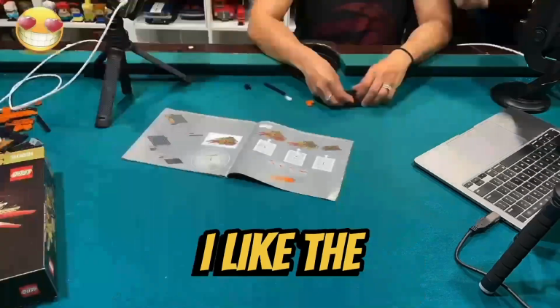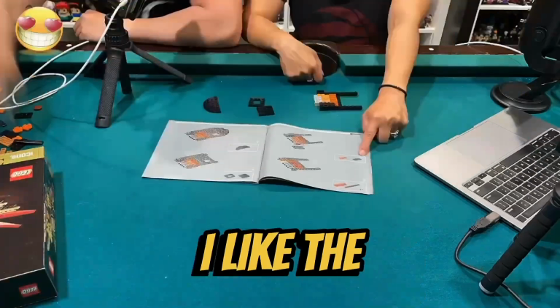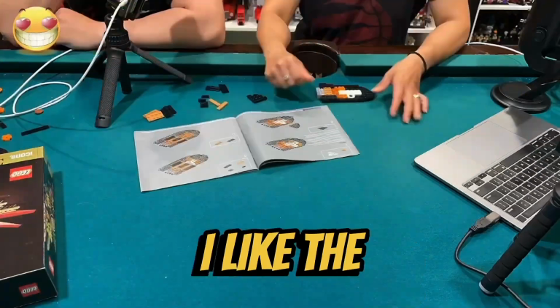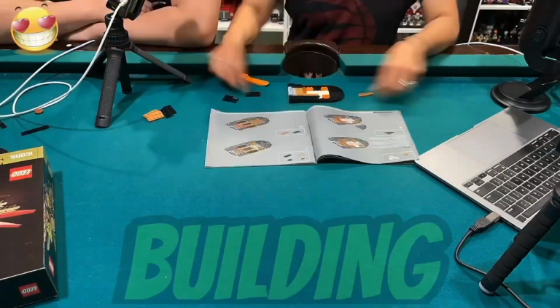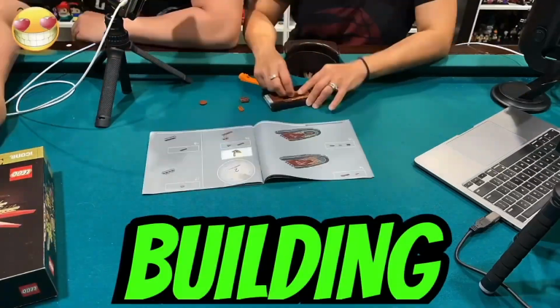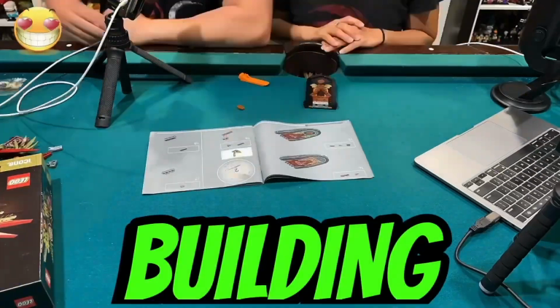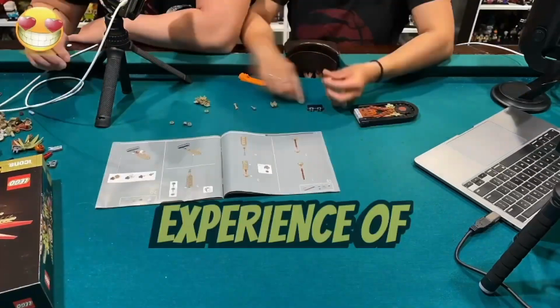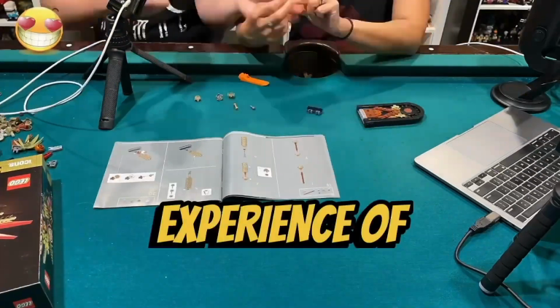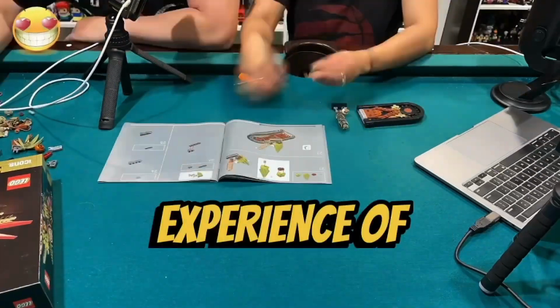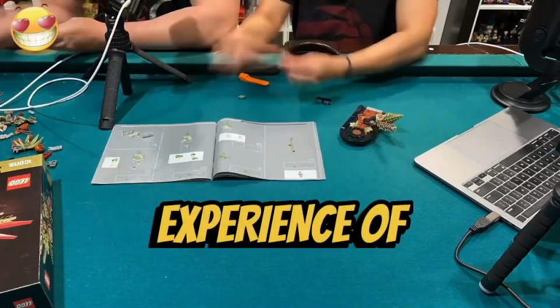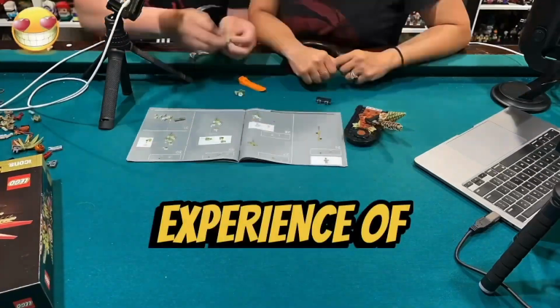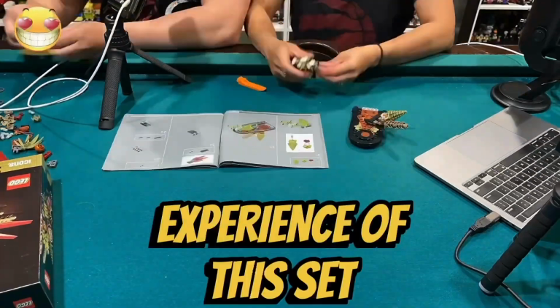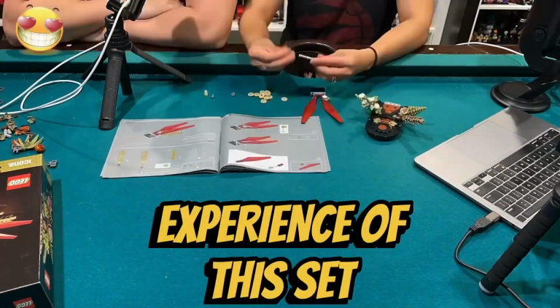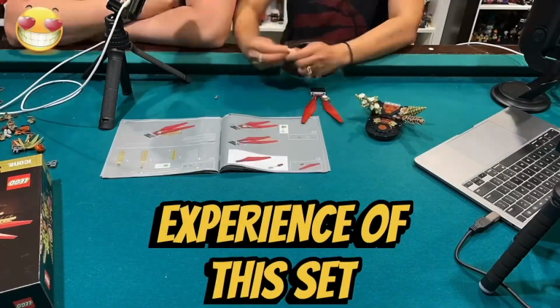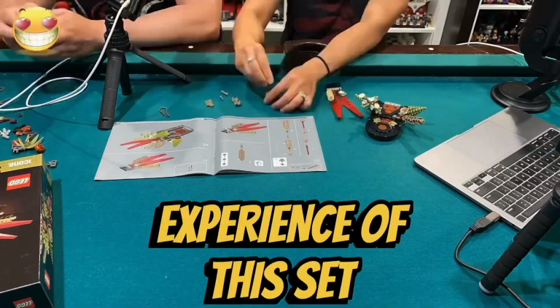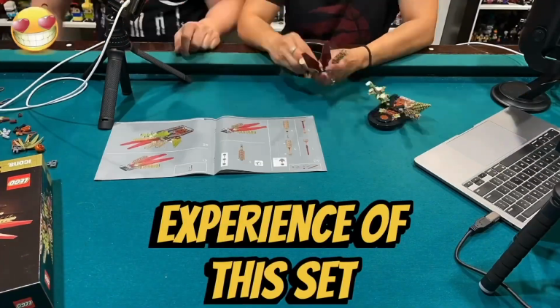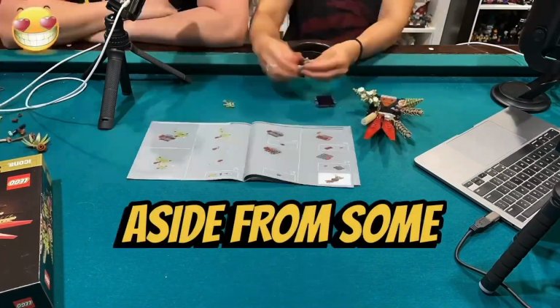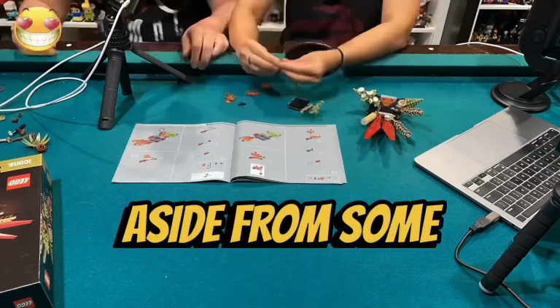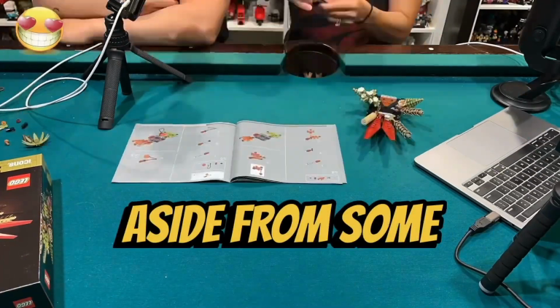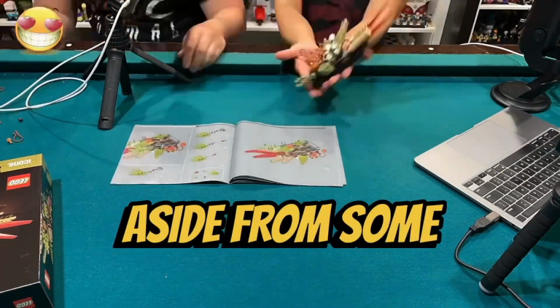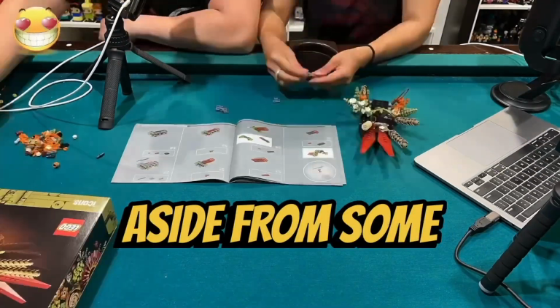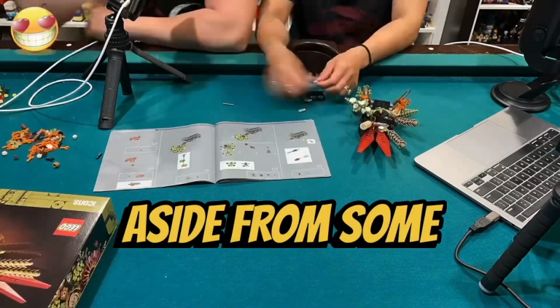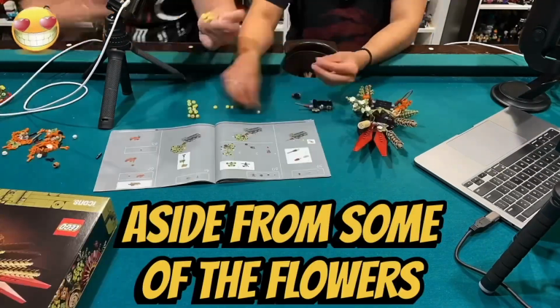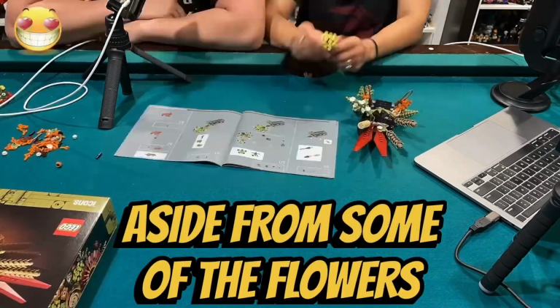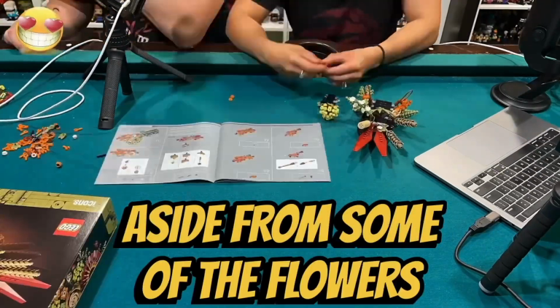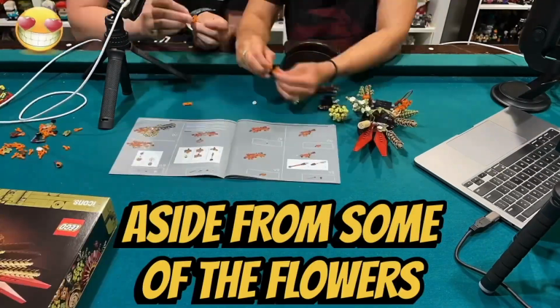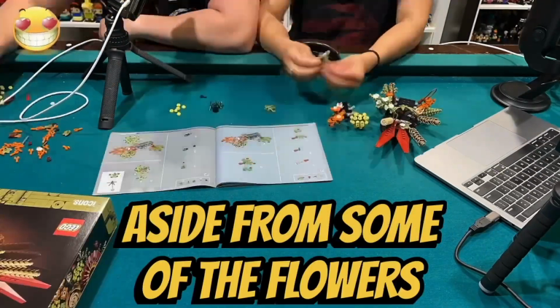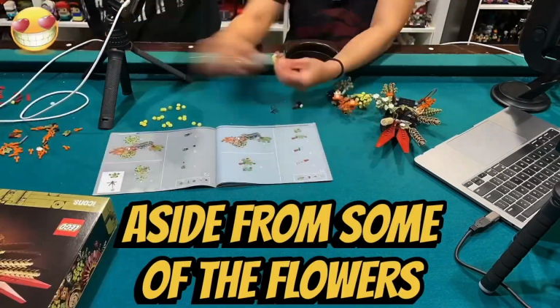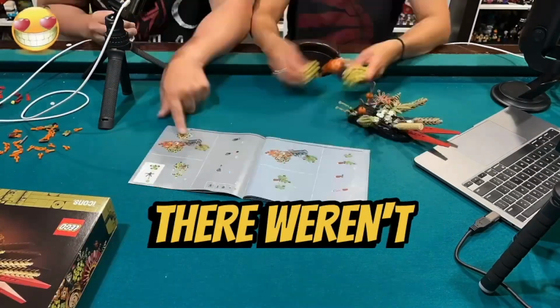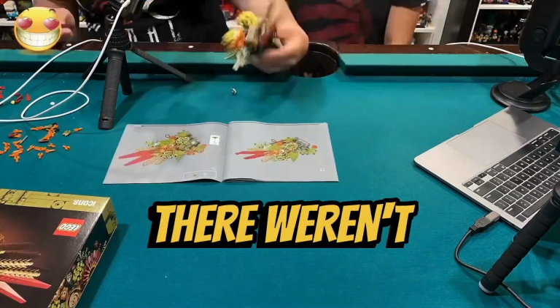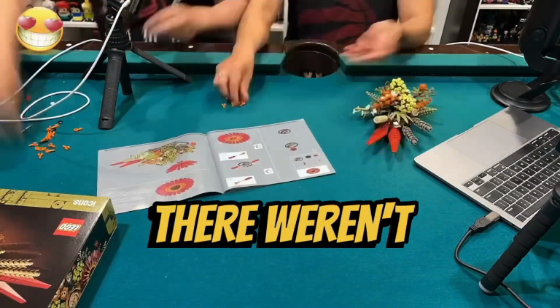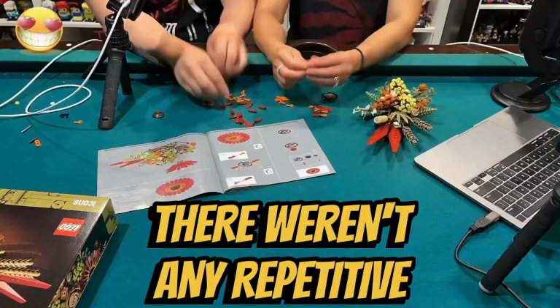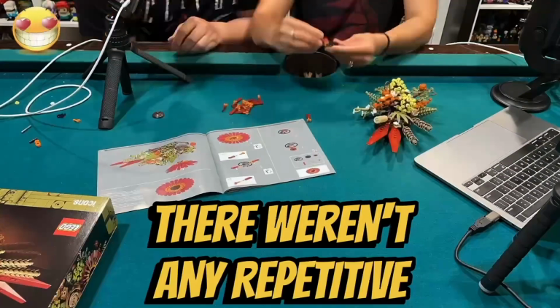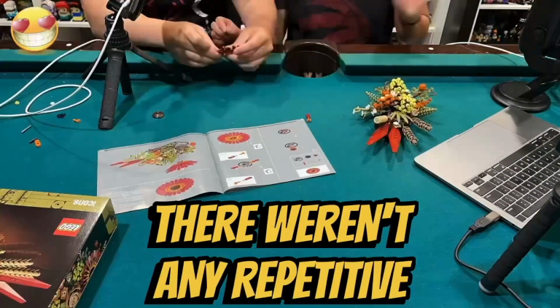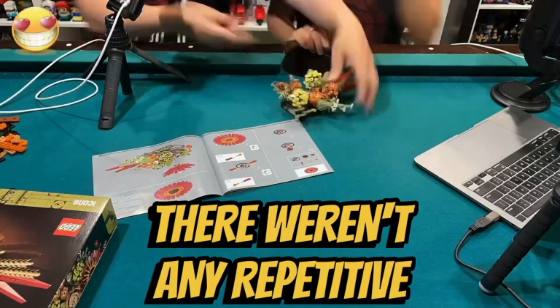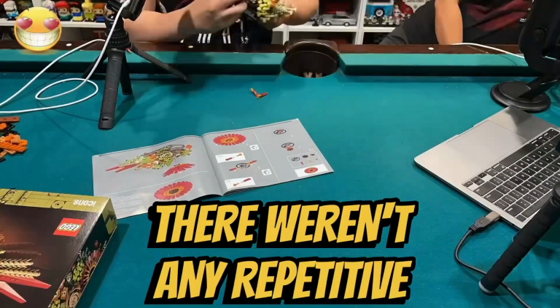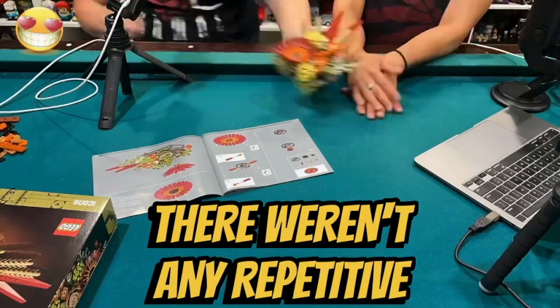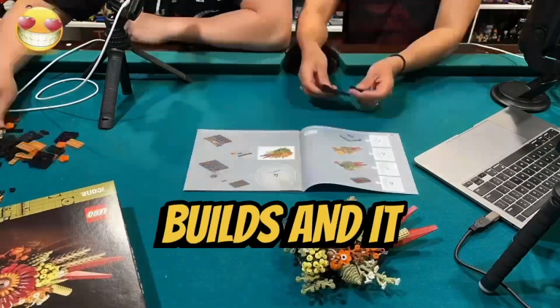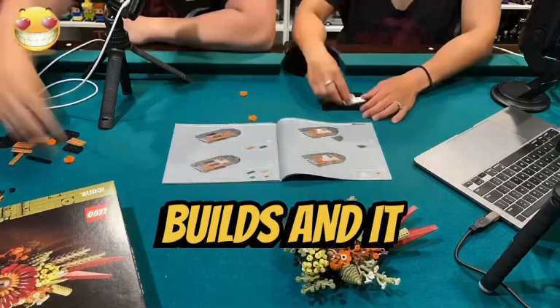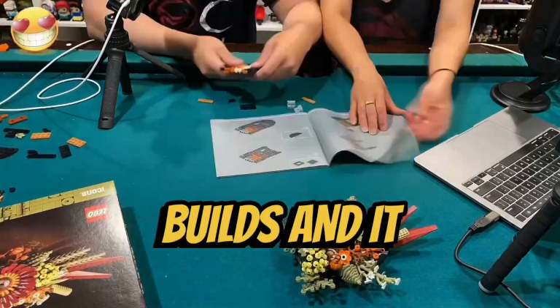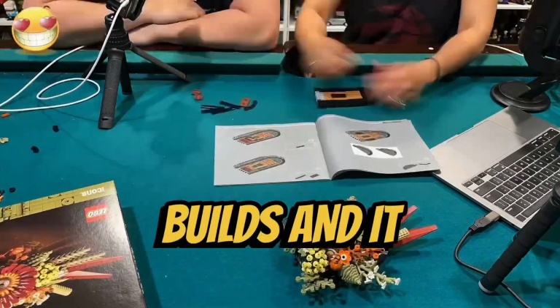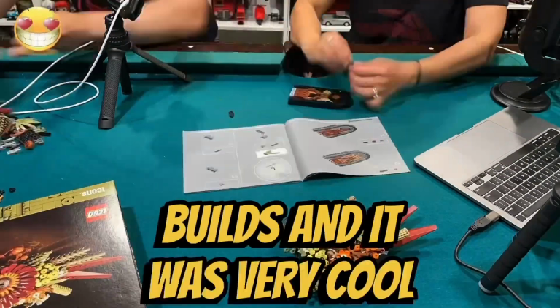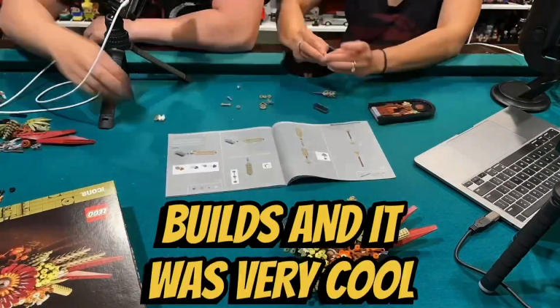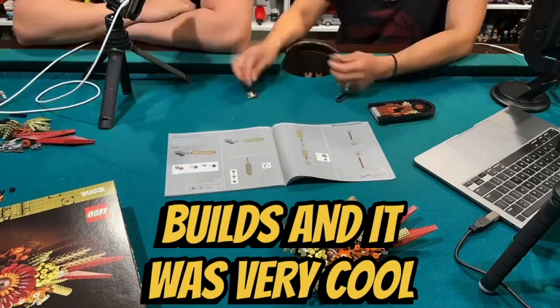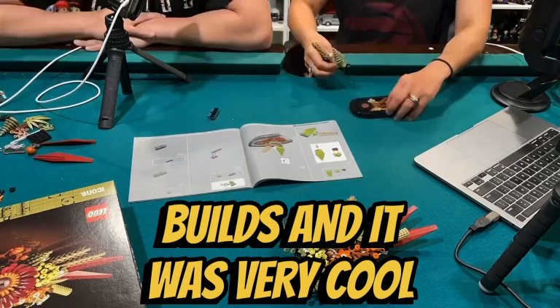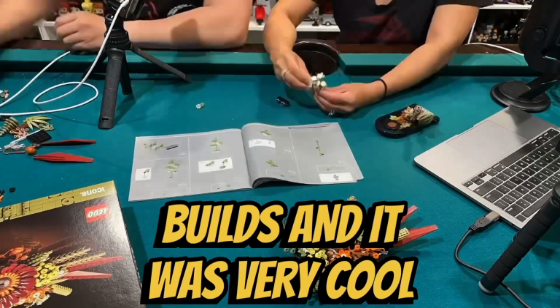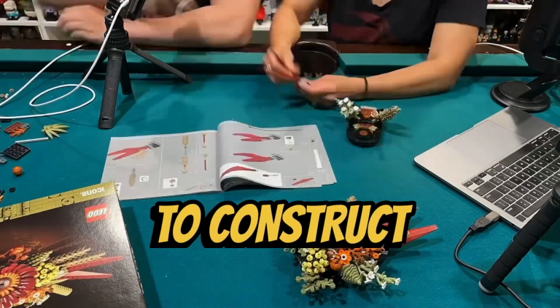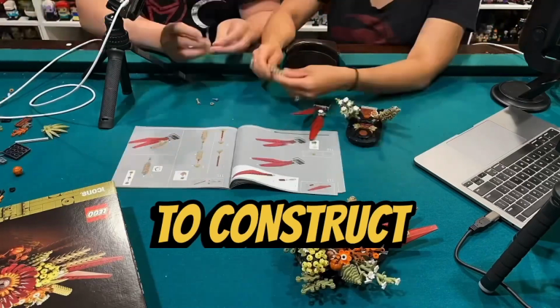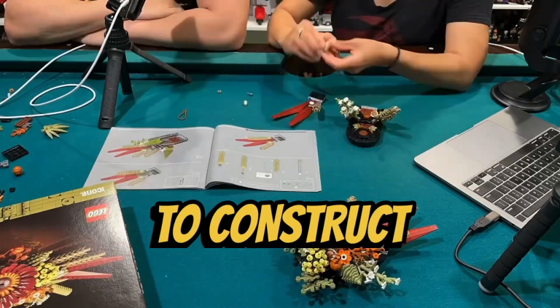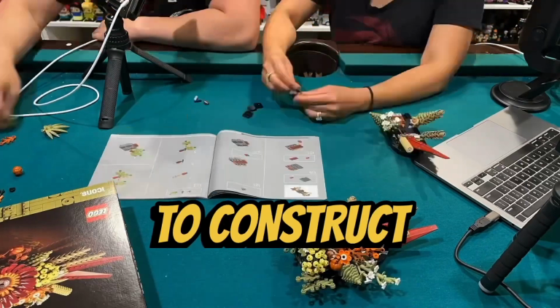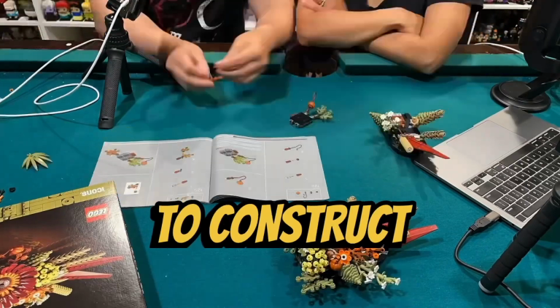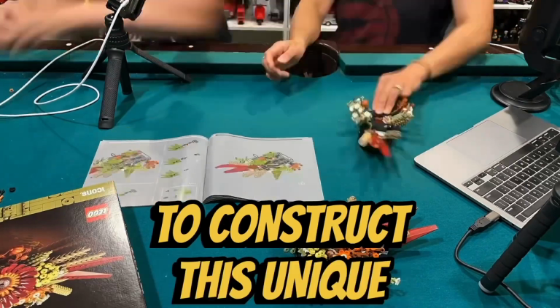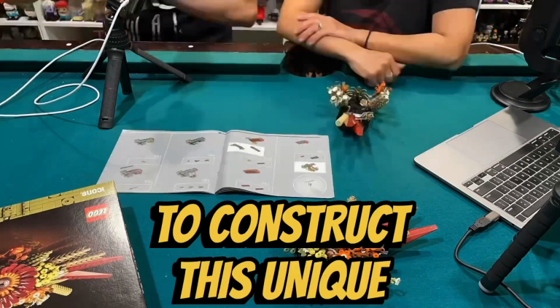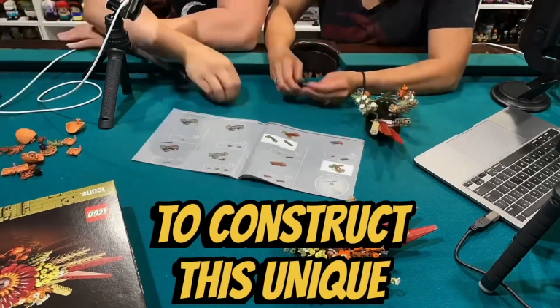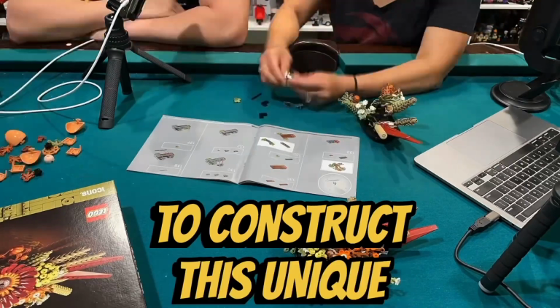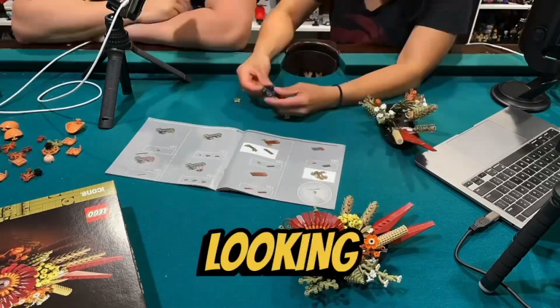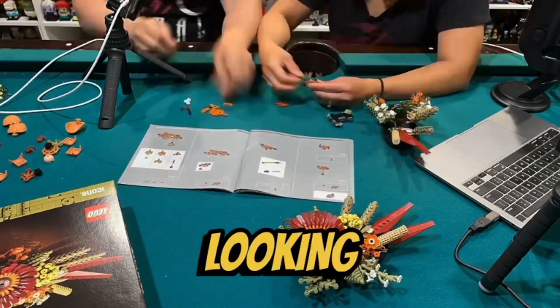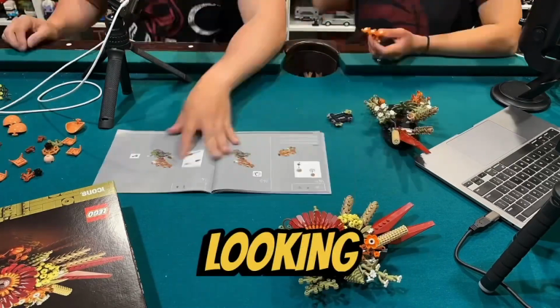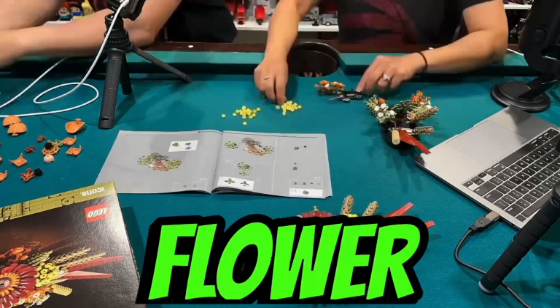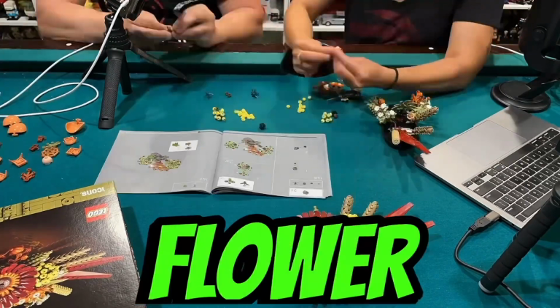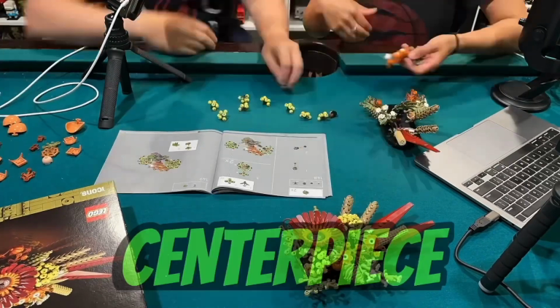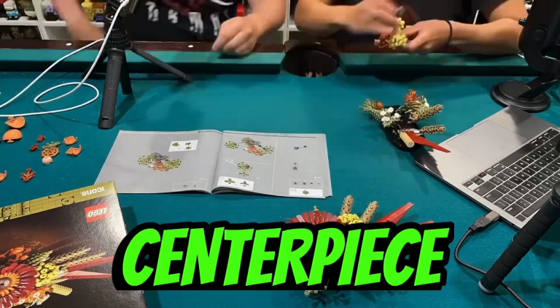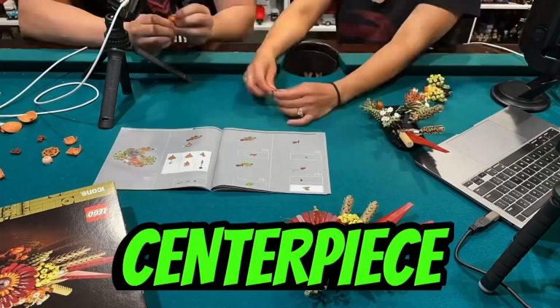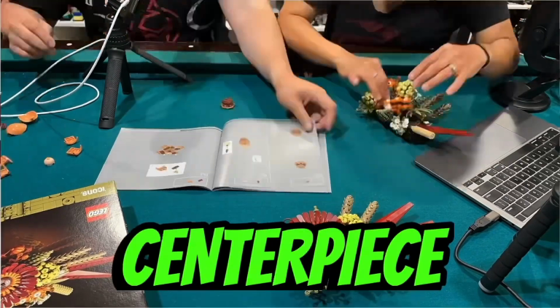I like the building experience of this set. Aside from some of the flowers, there weren't any repetitive builds, and it was very cool to construct this unique looking flower centerpiece.